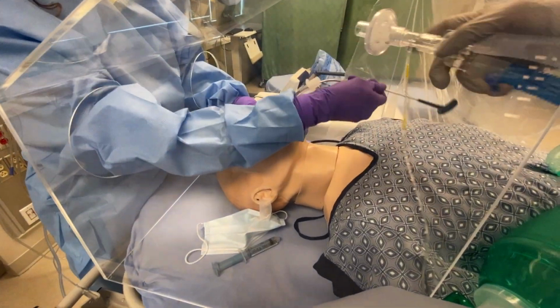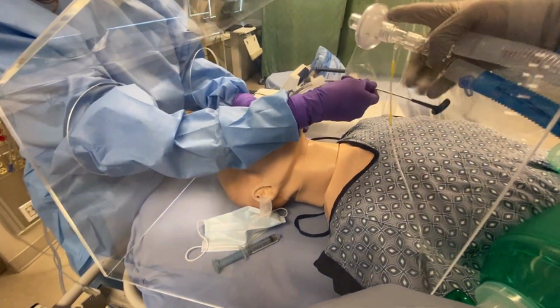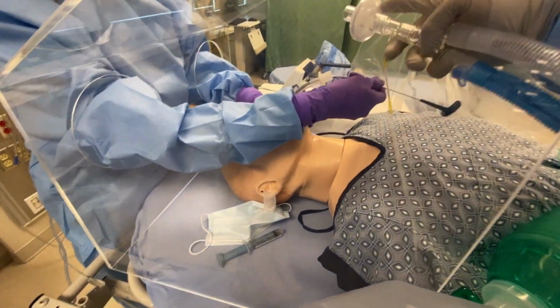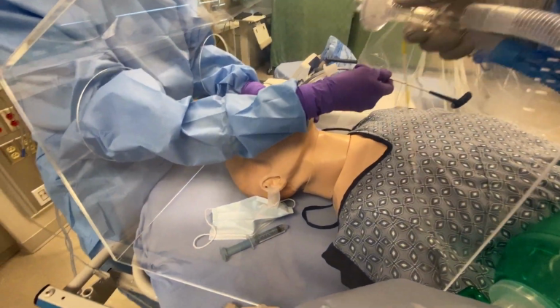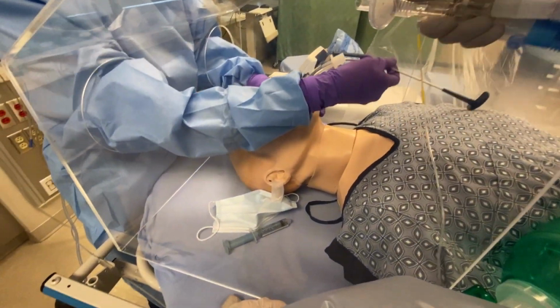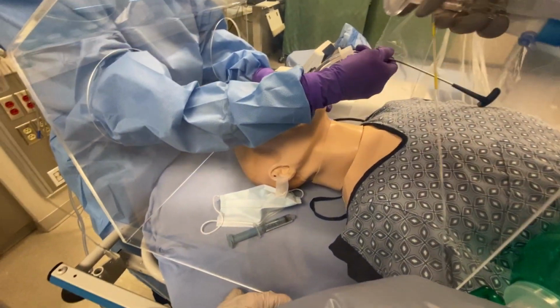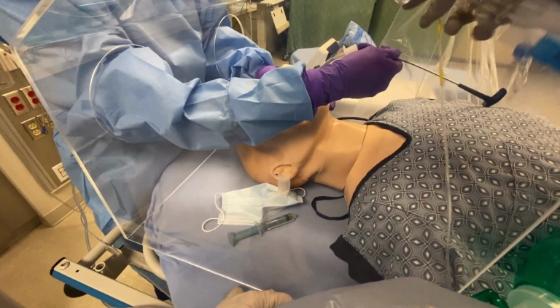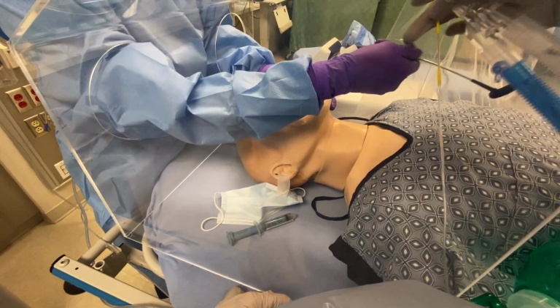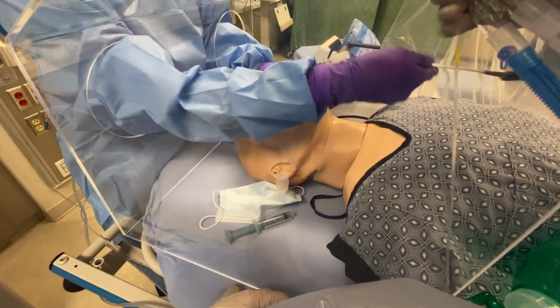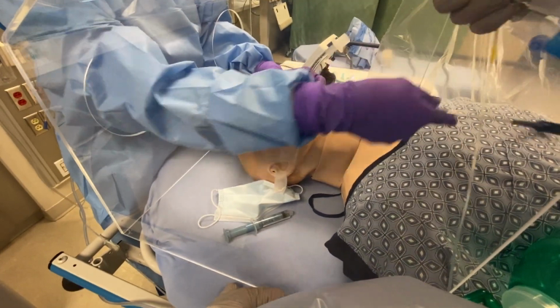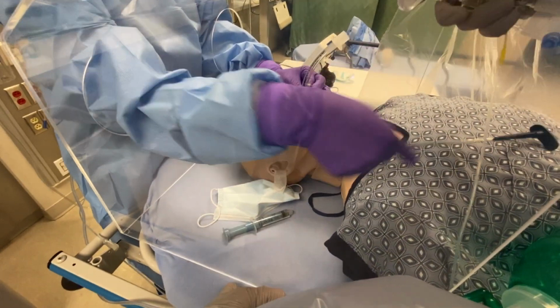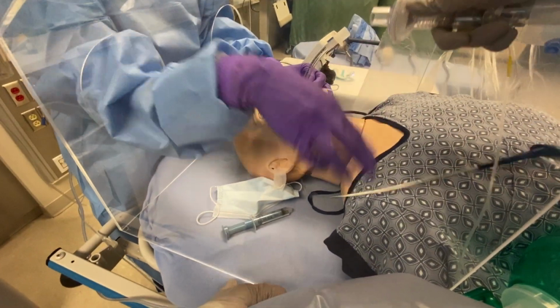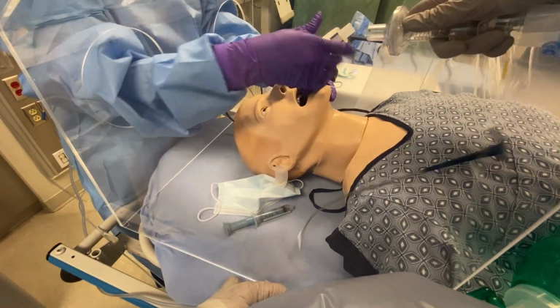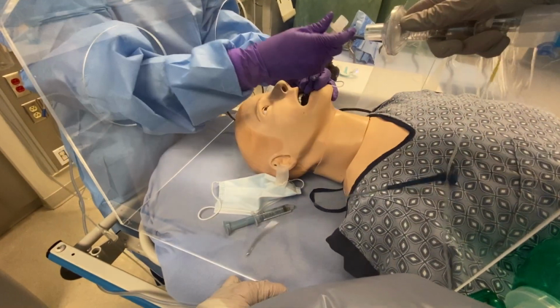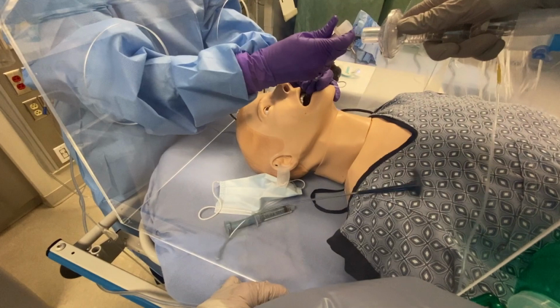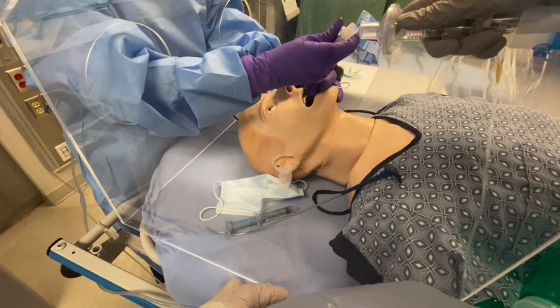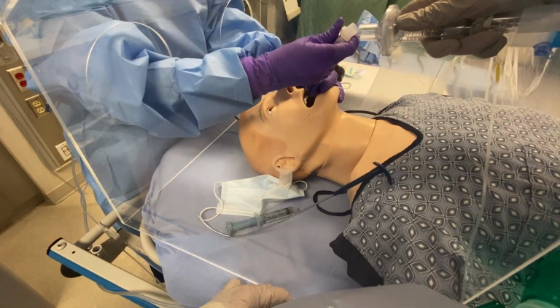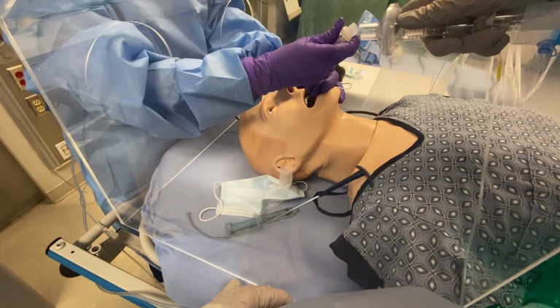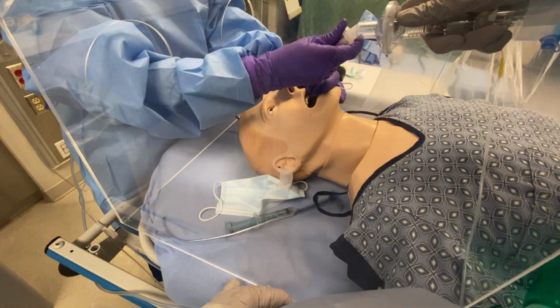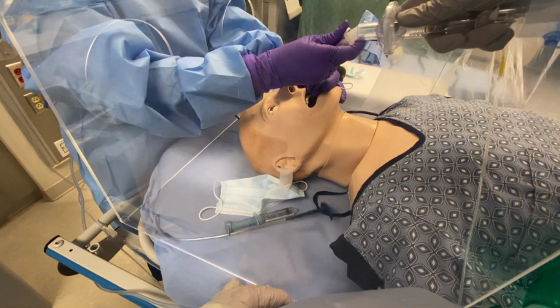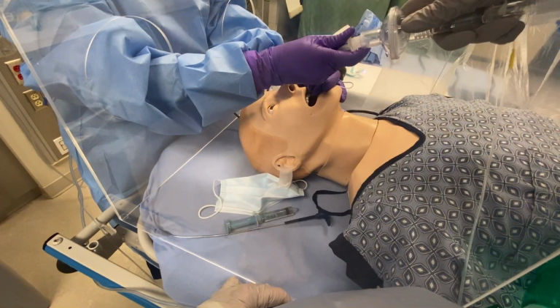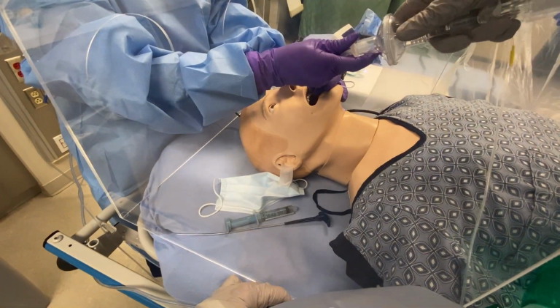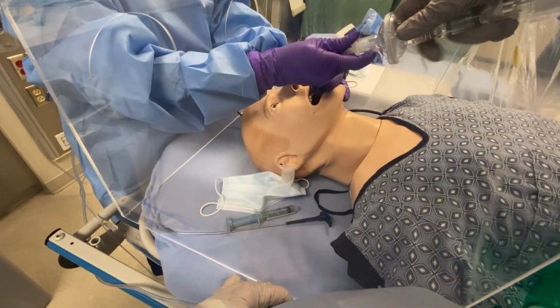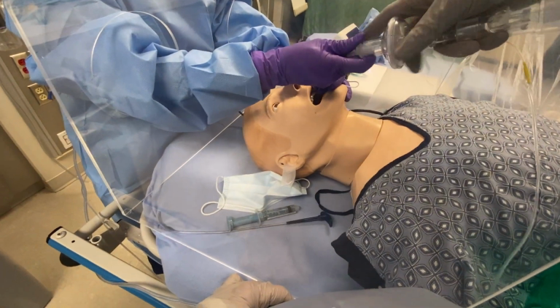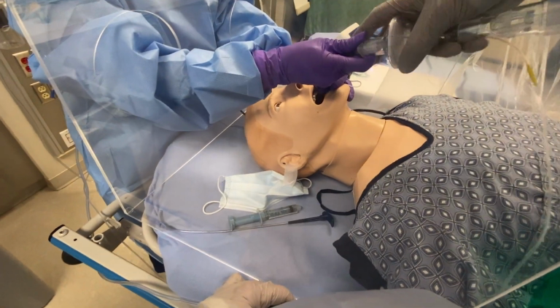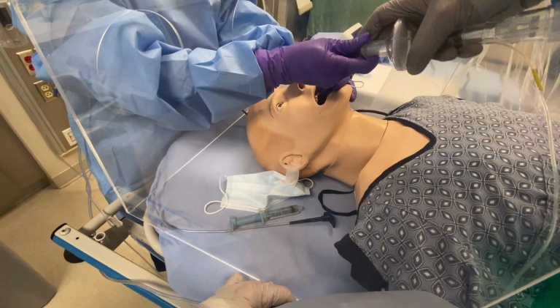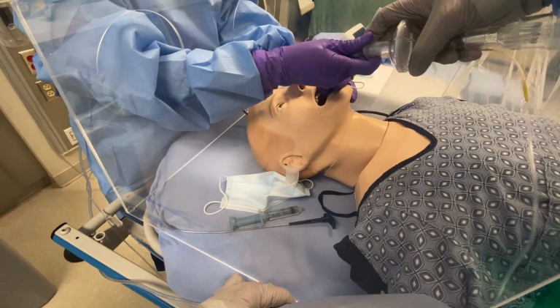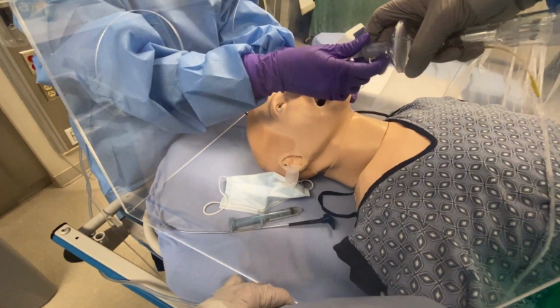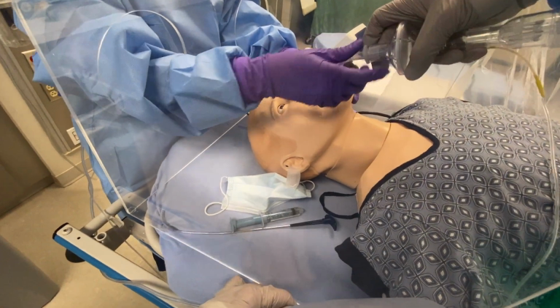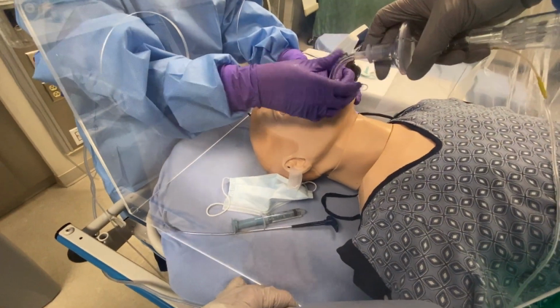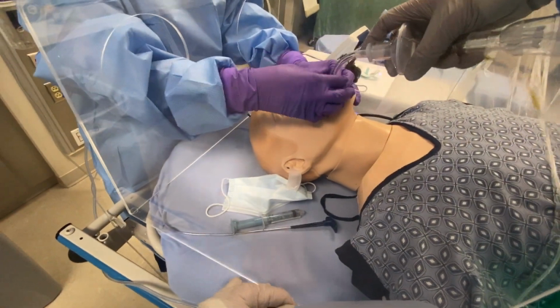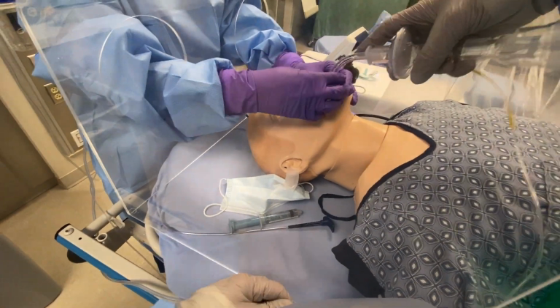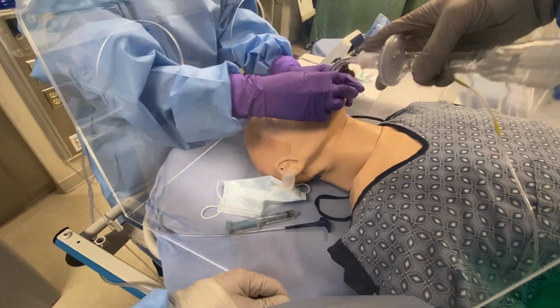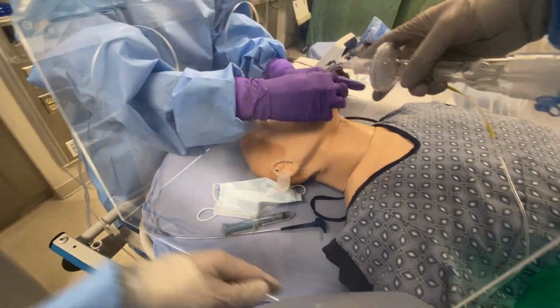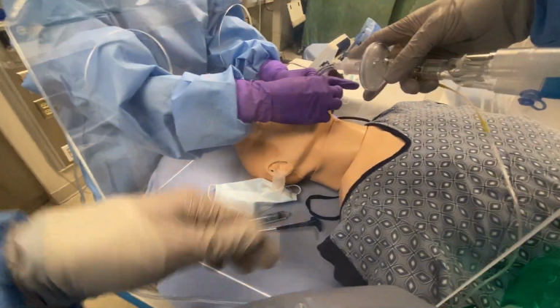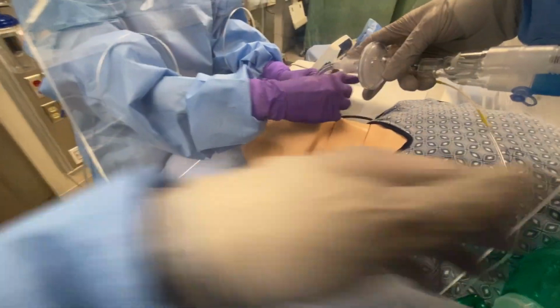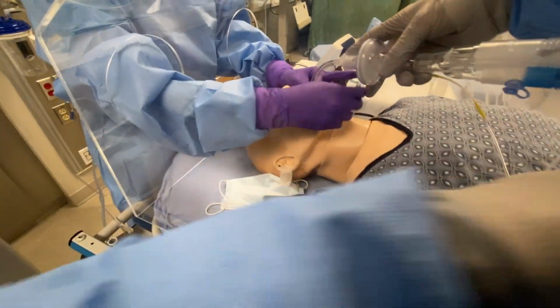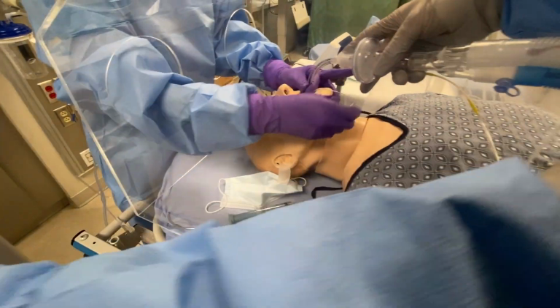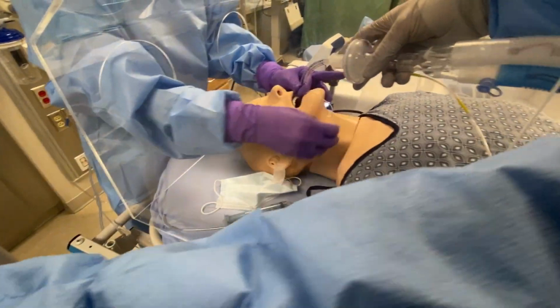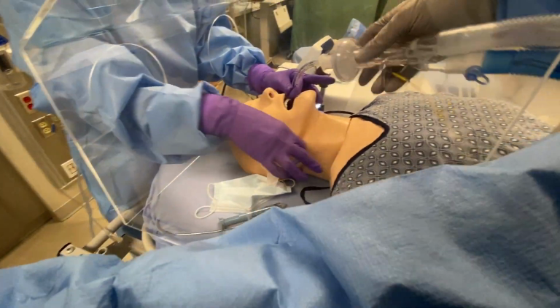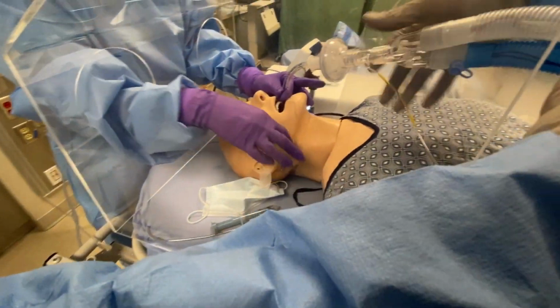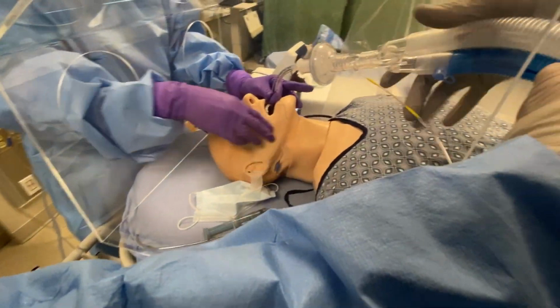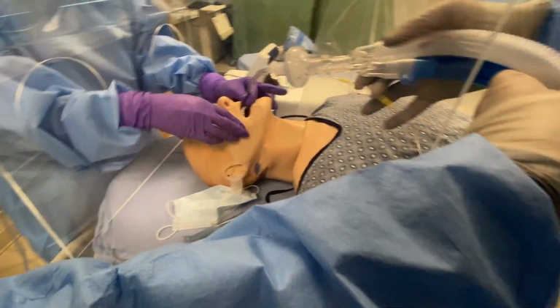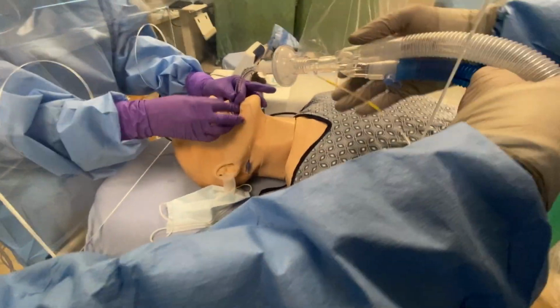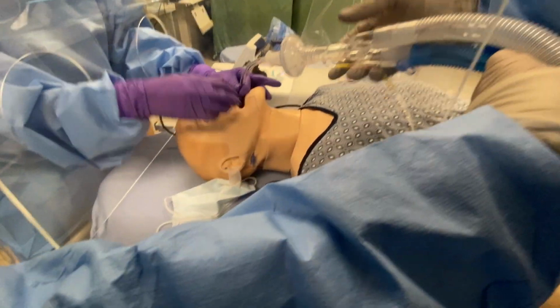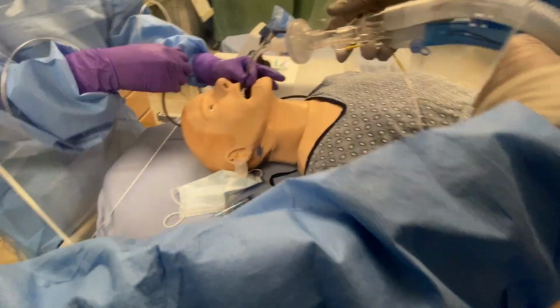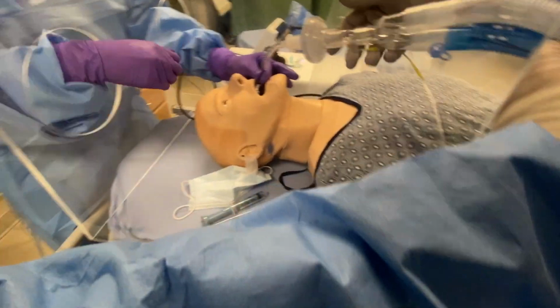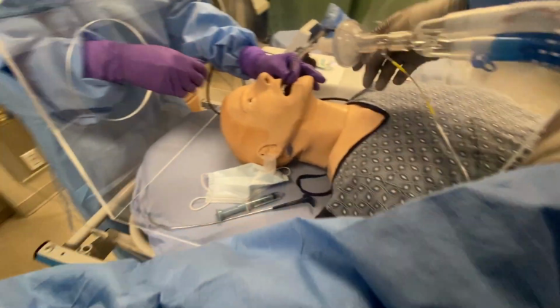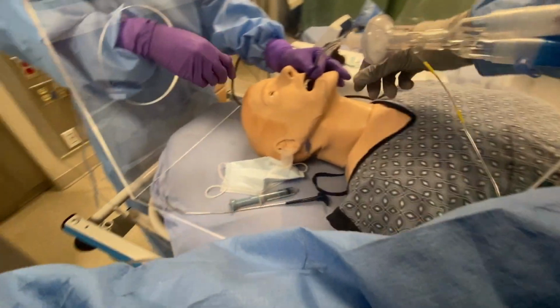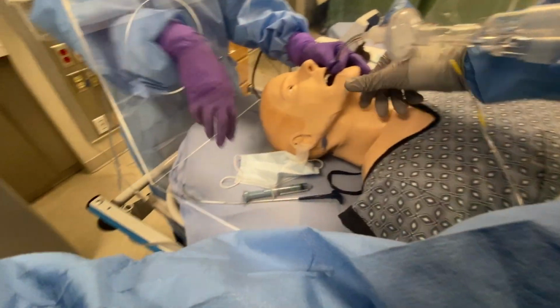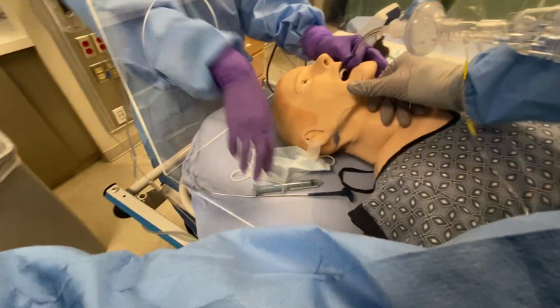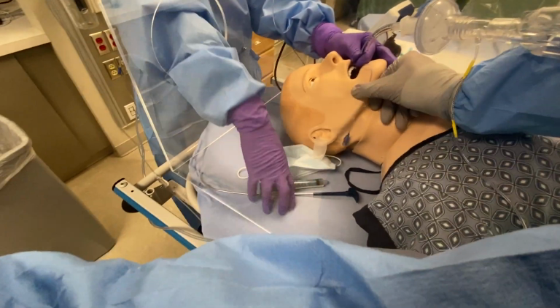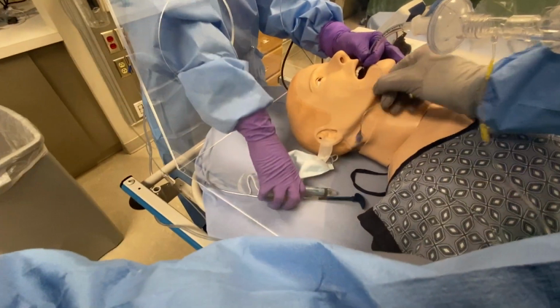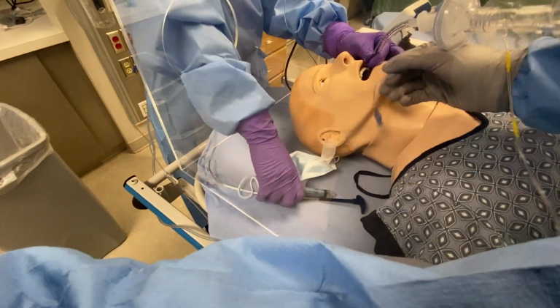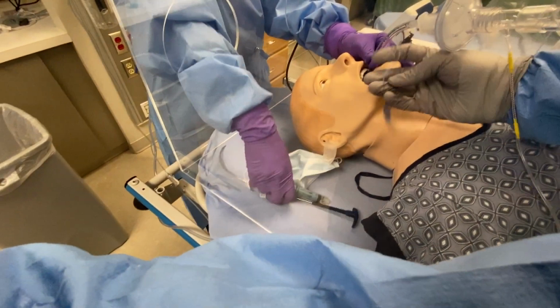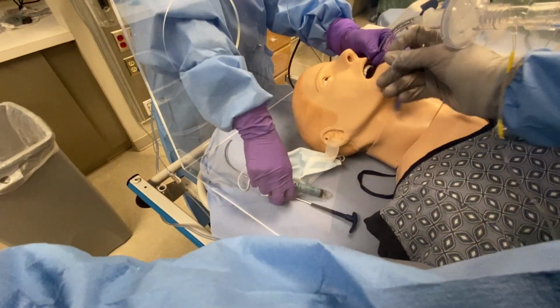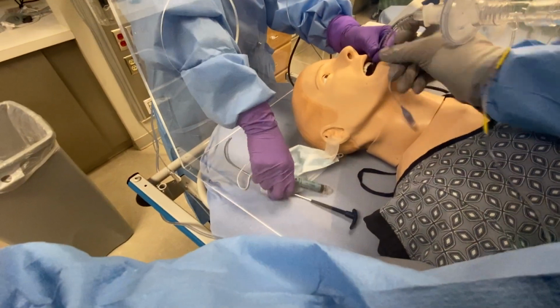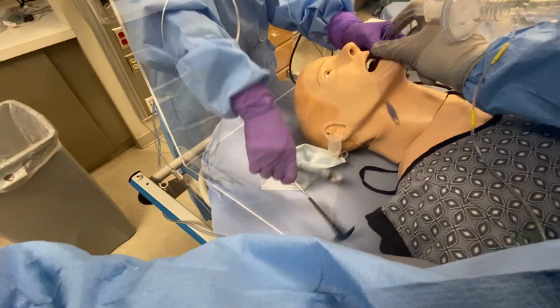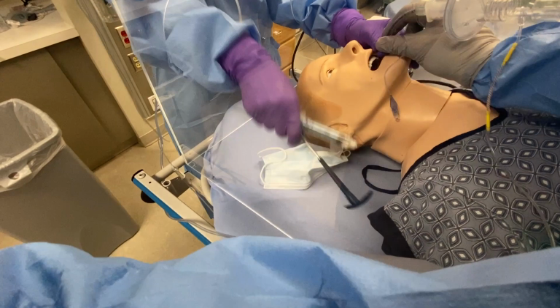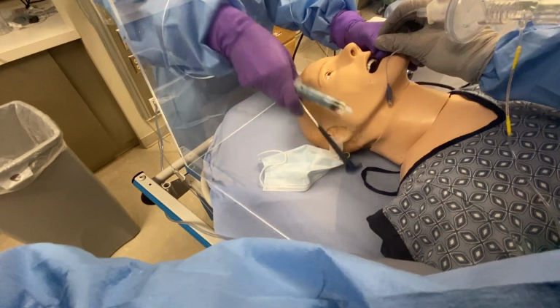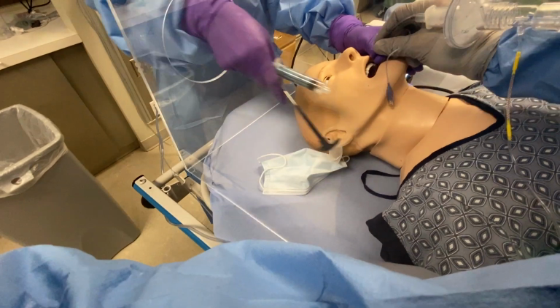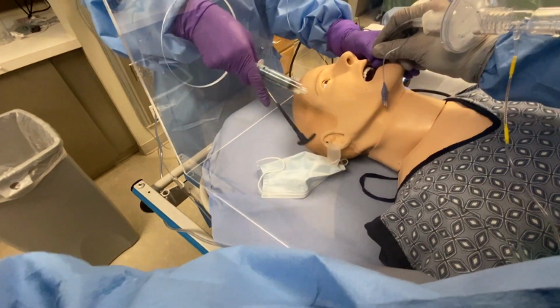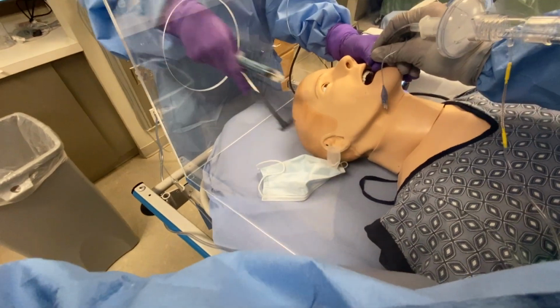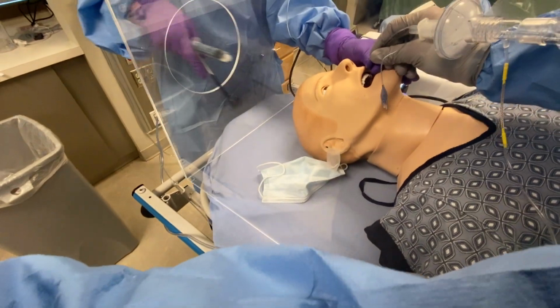Ready? Ready. Ventilator's connected. I can take the tube from you. I have the tube.